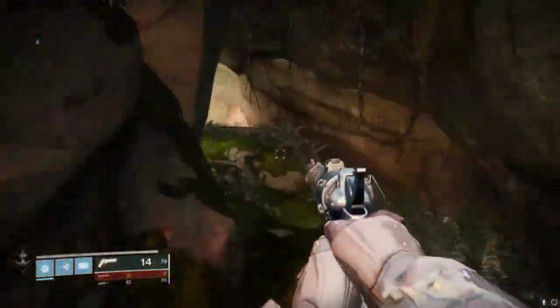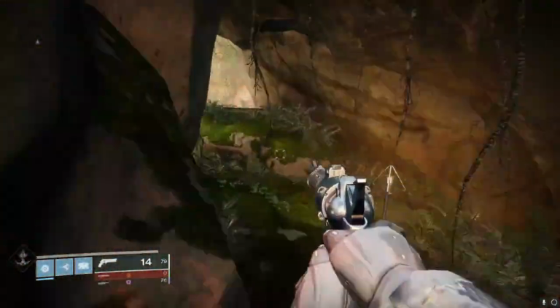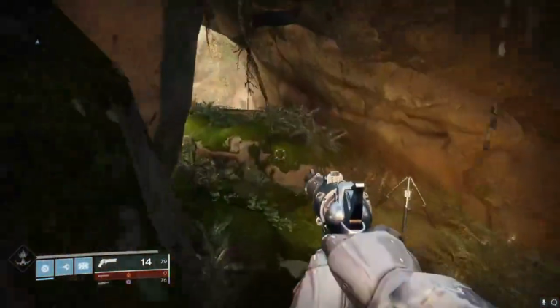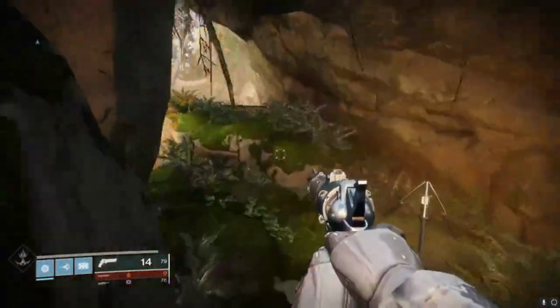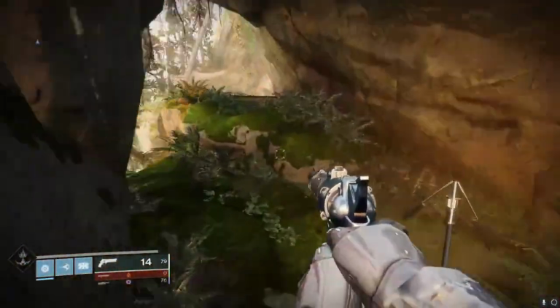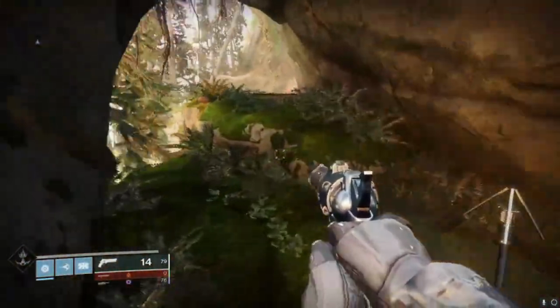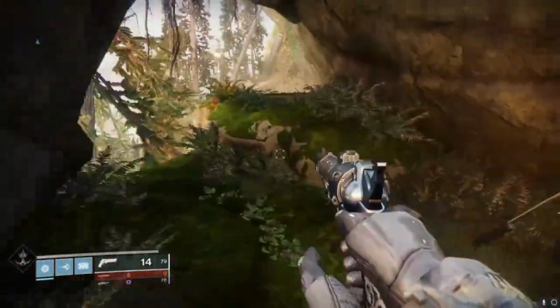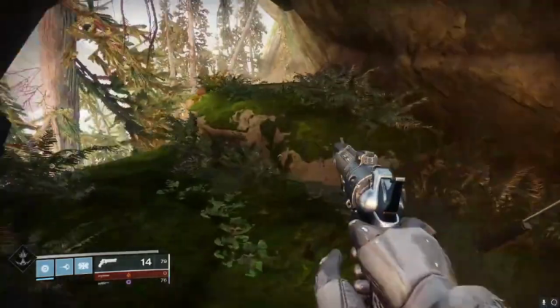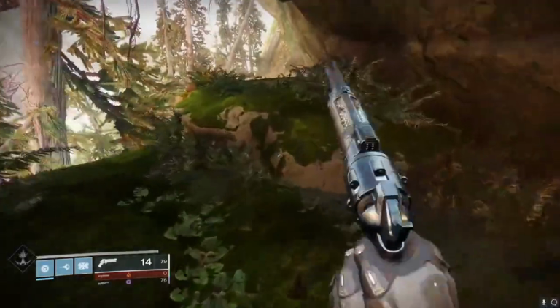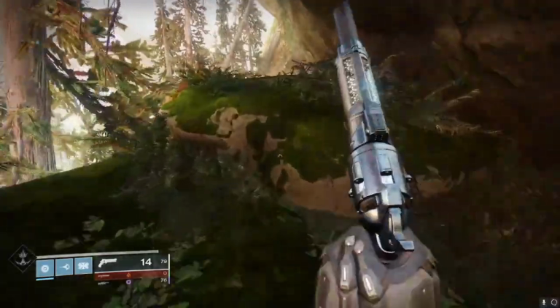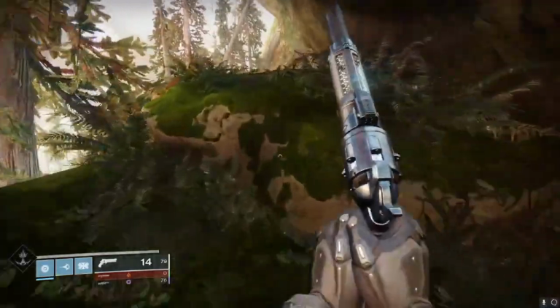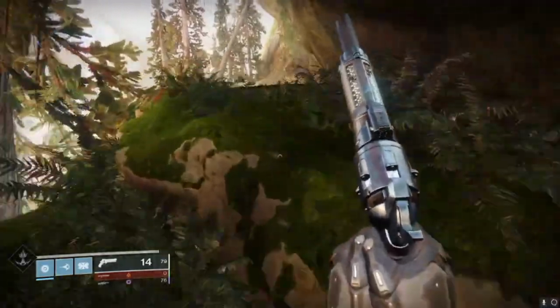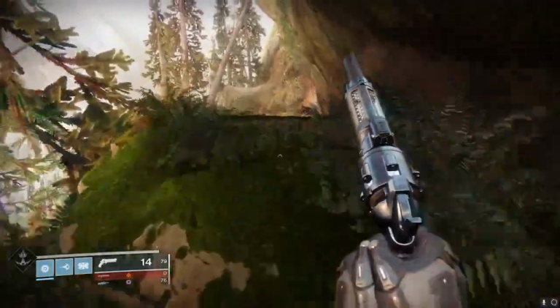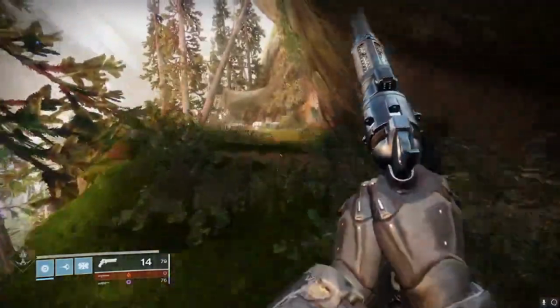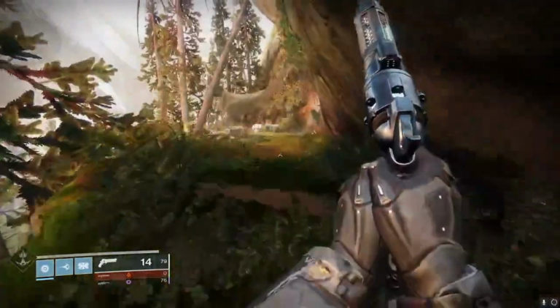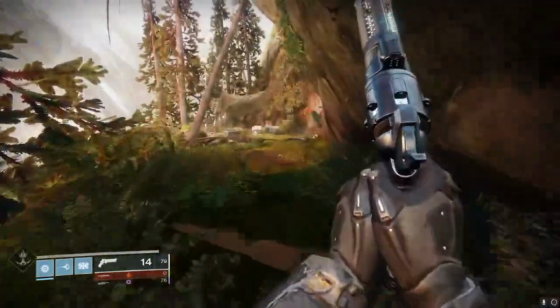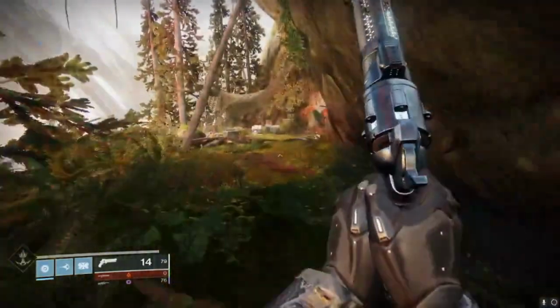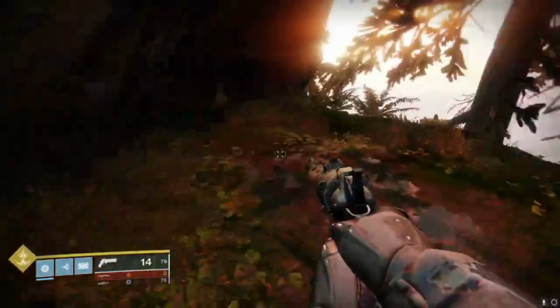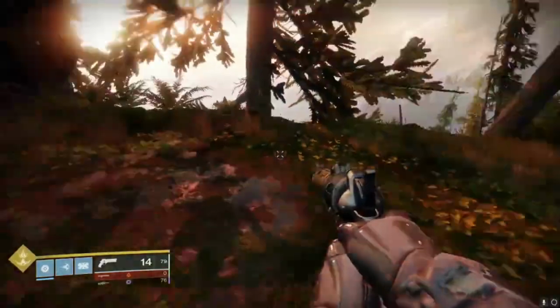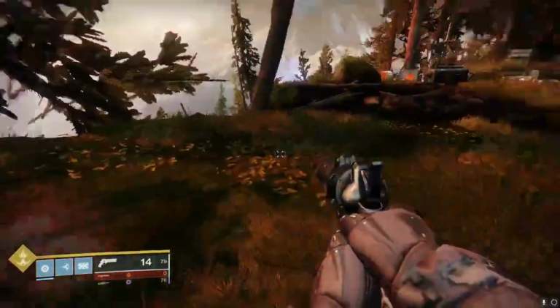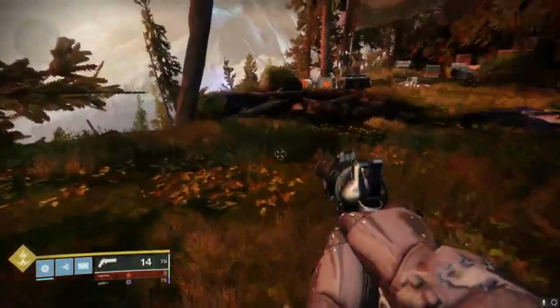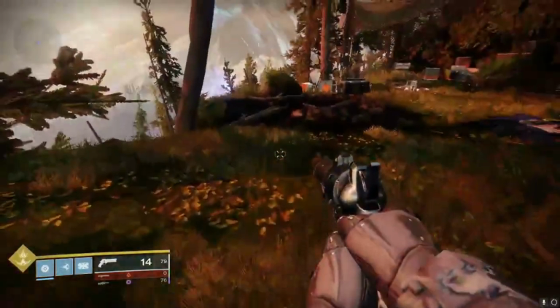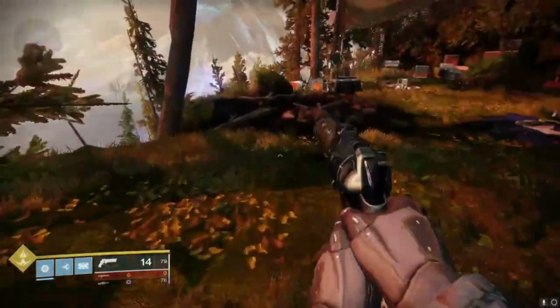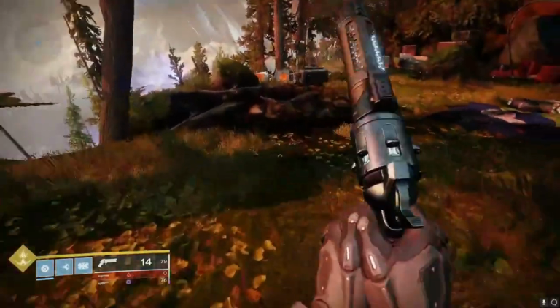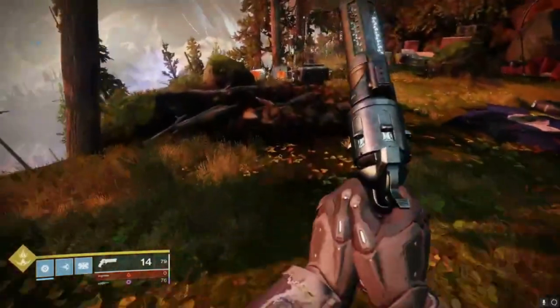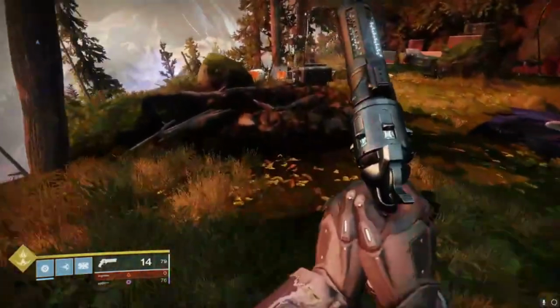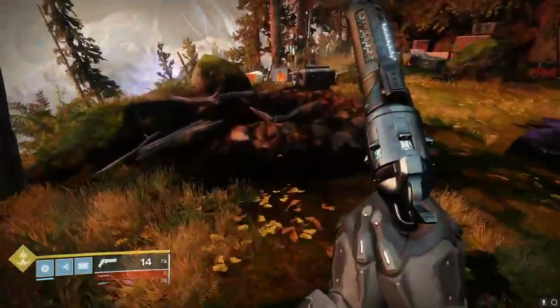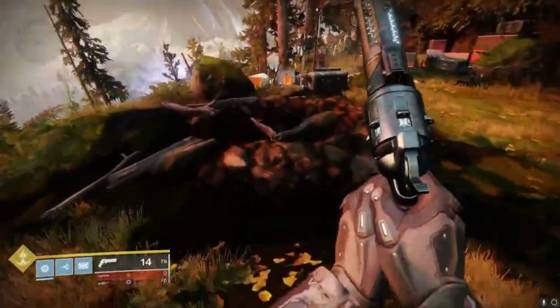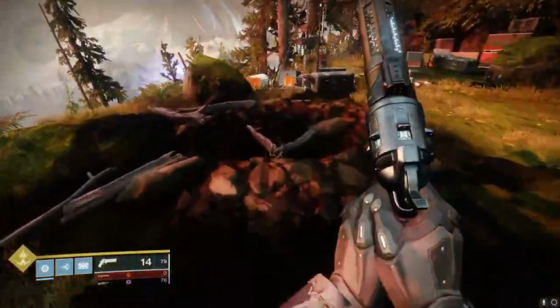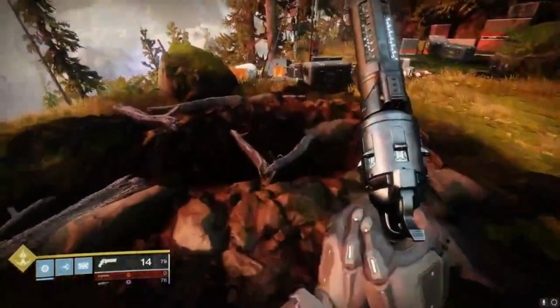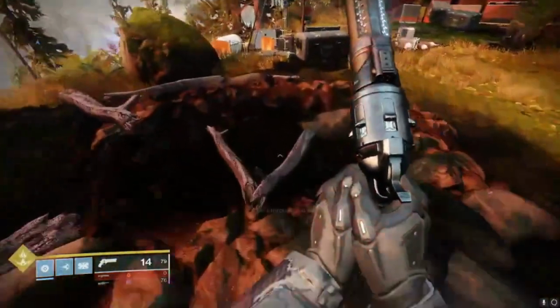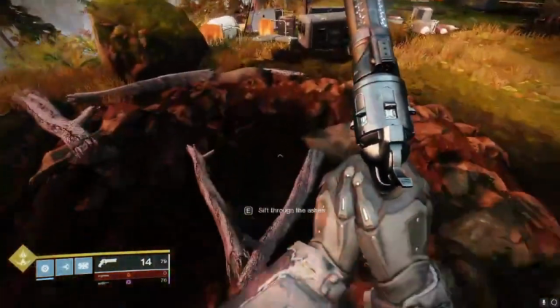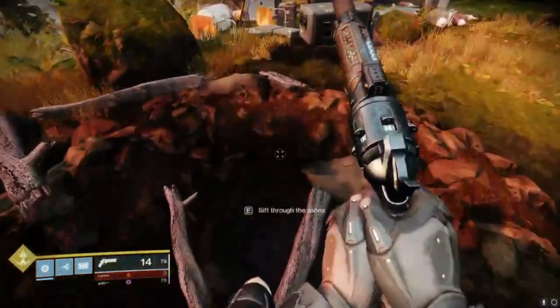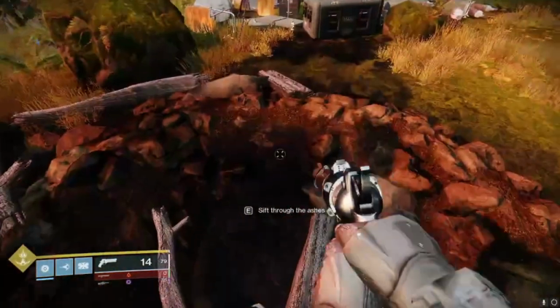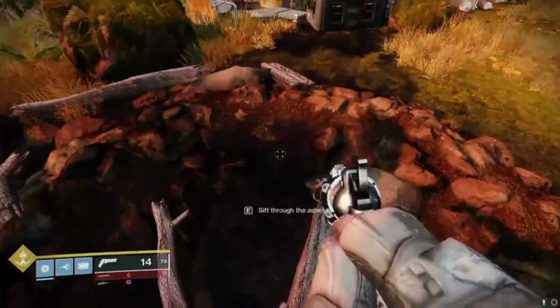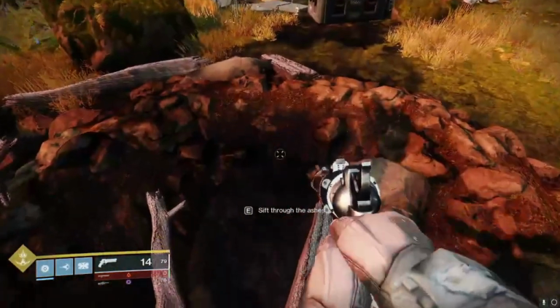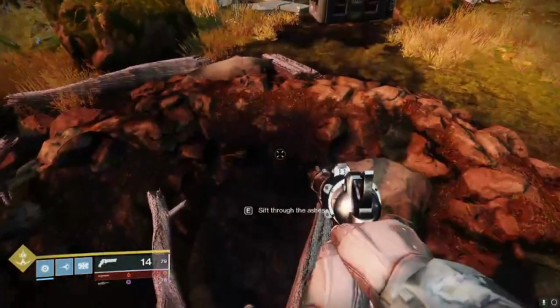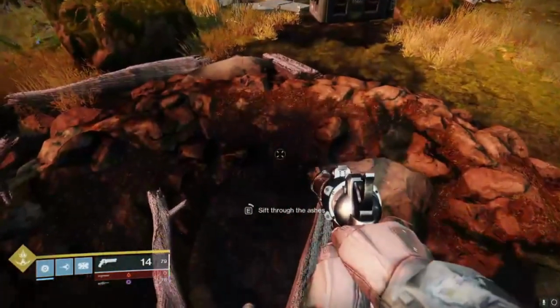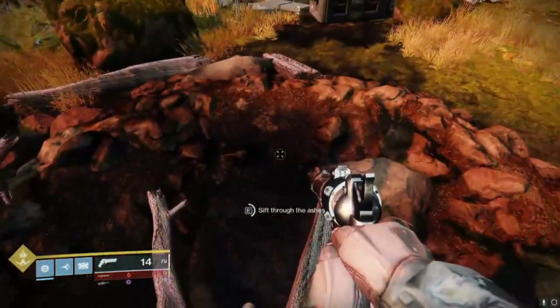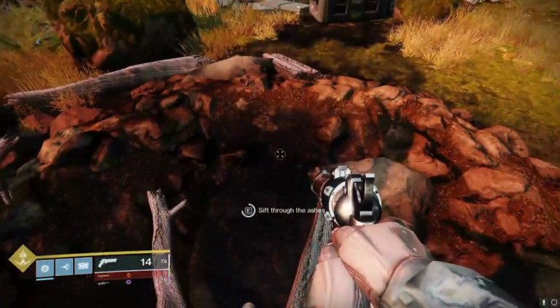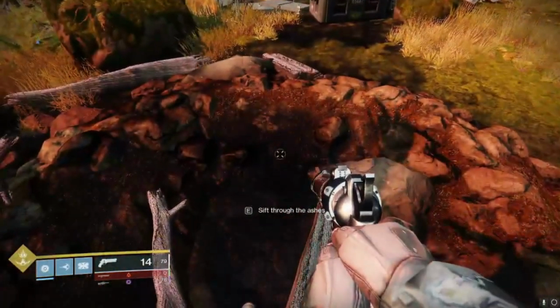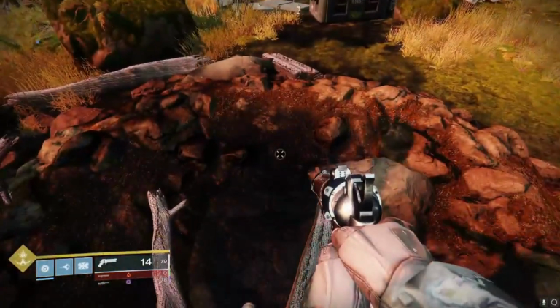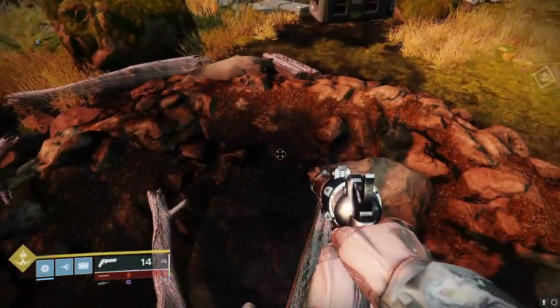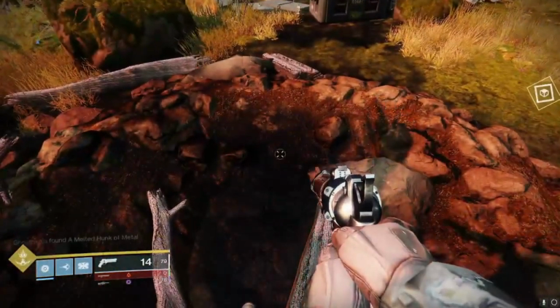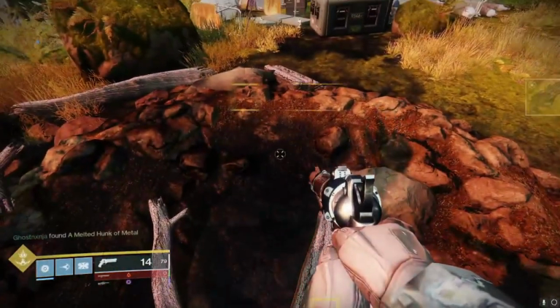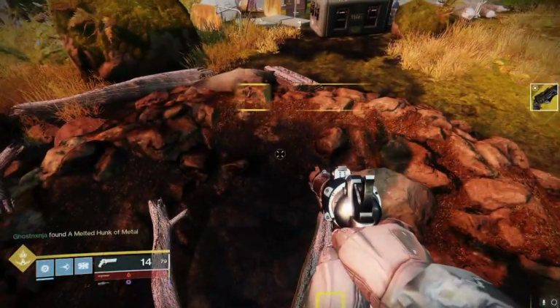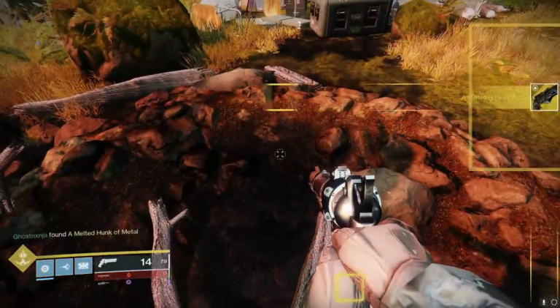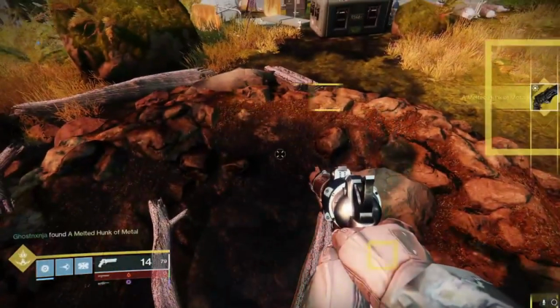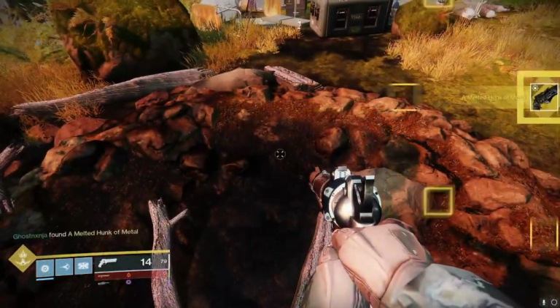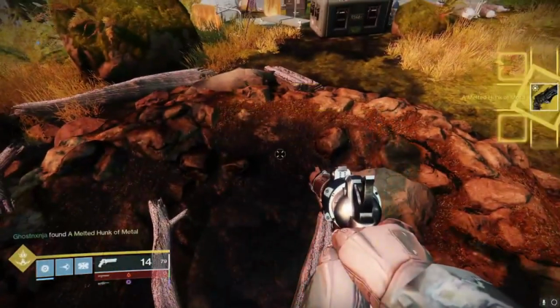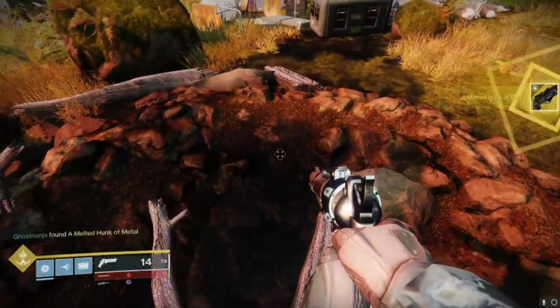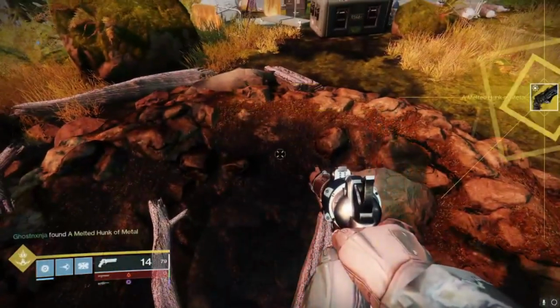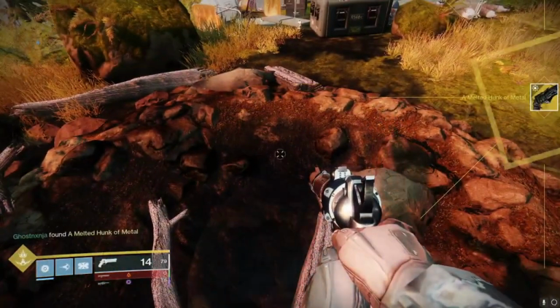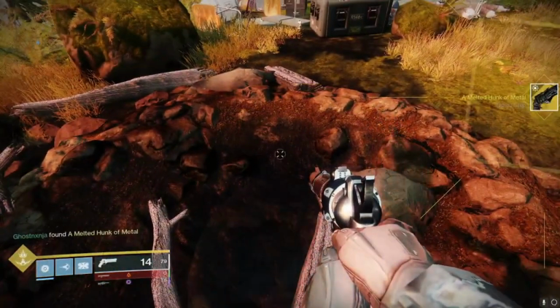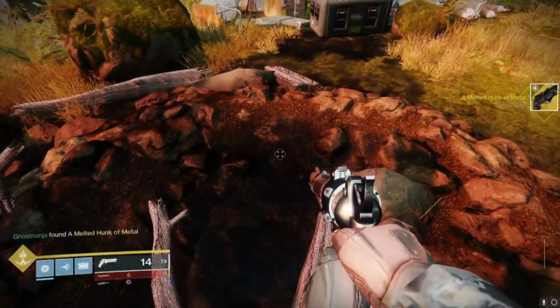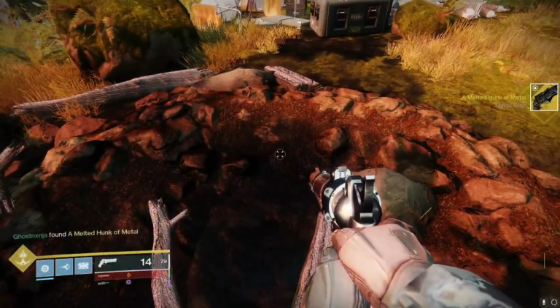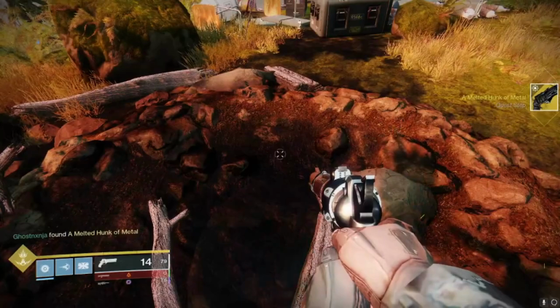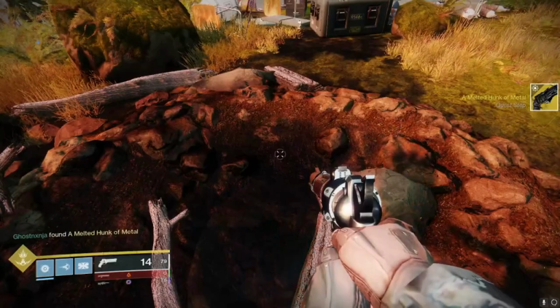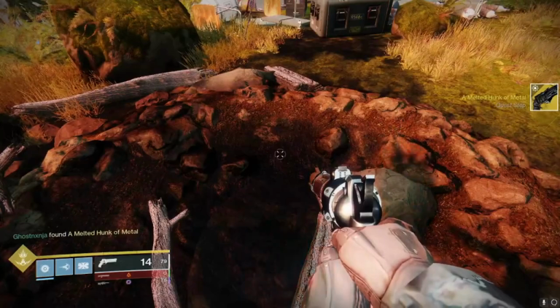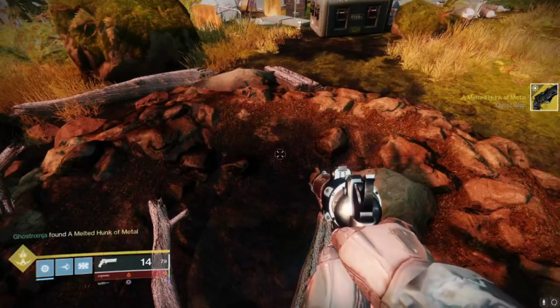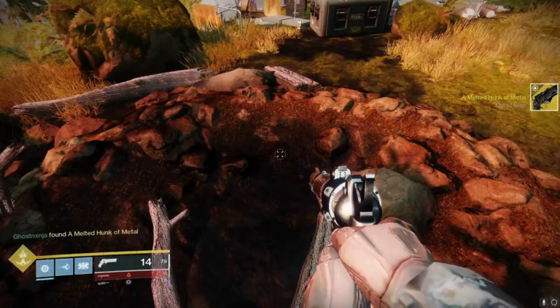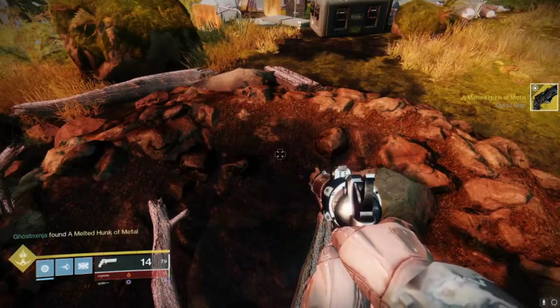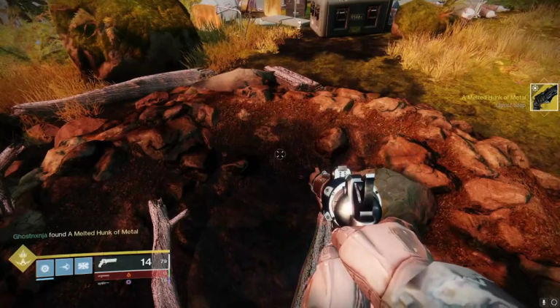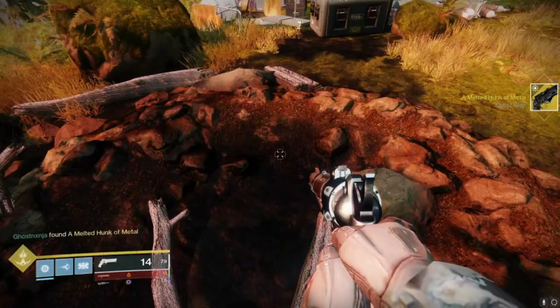Once you pick that quest up, you're going to want to go back to the Tower and talk to Banshee. You just have to click accept.